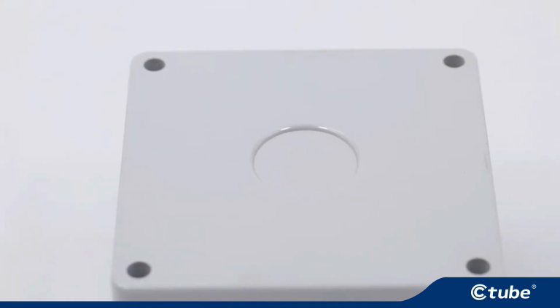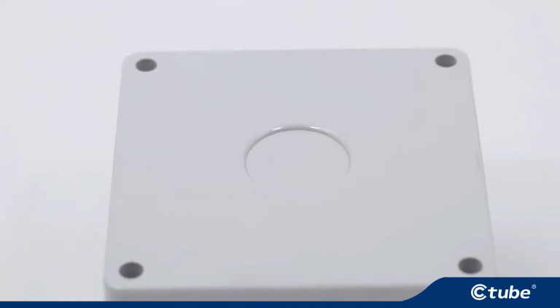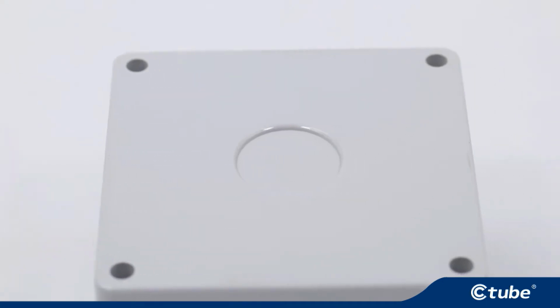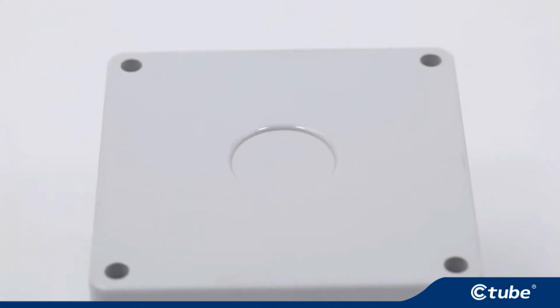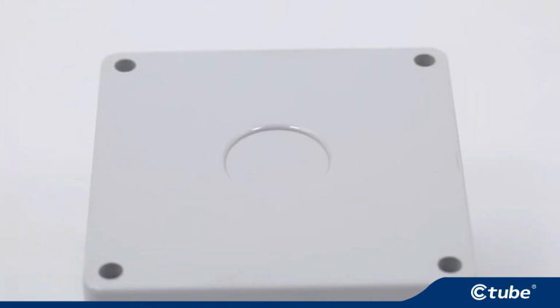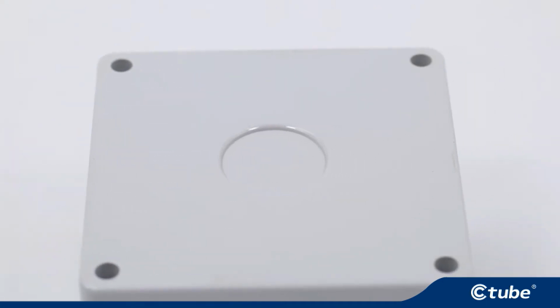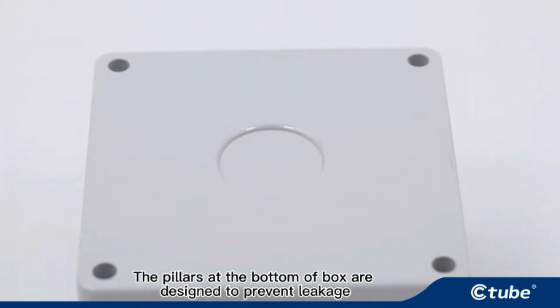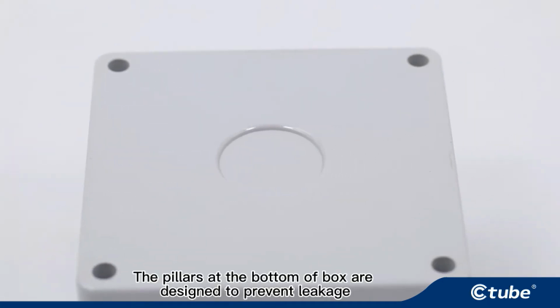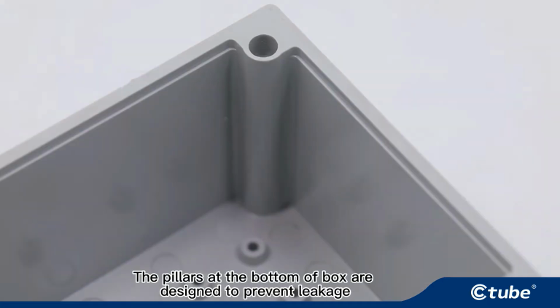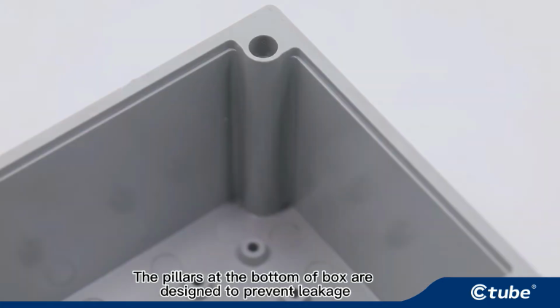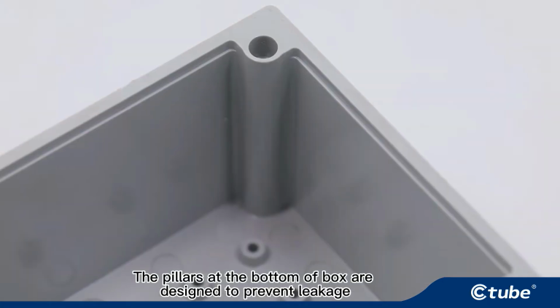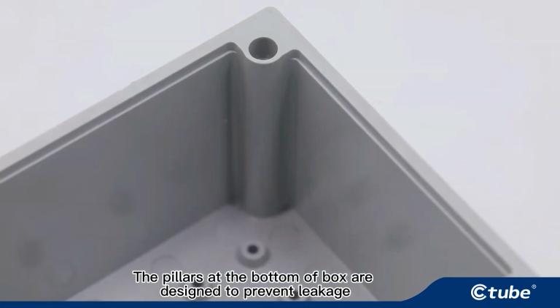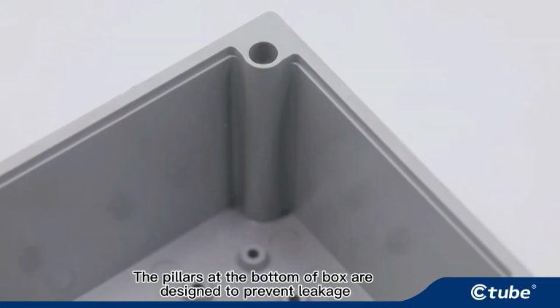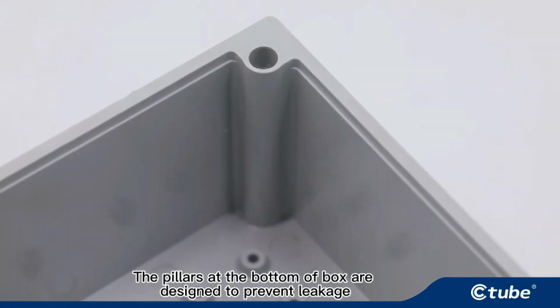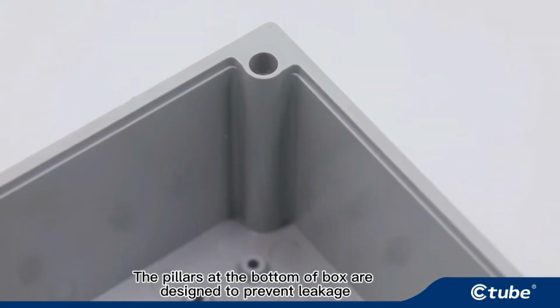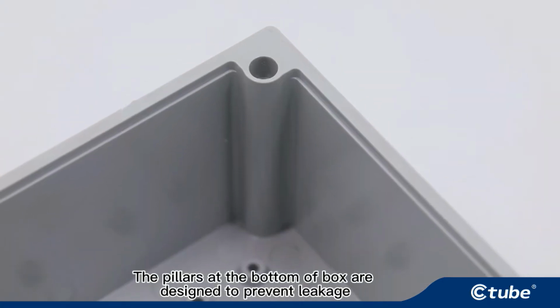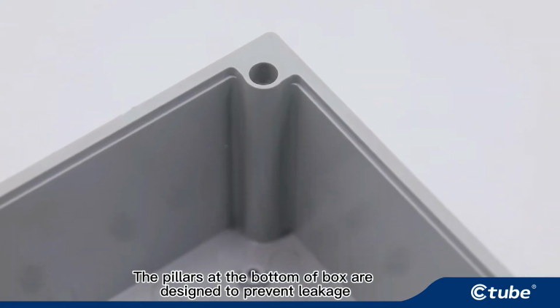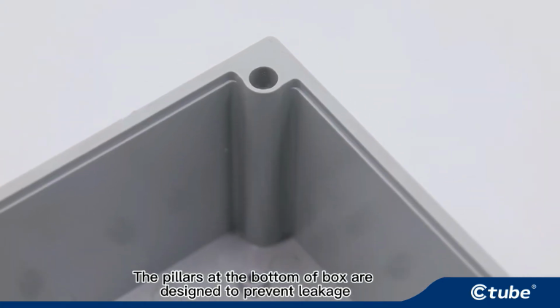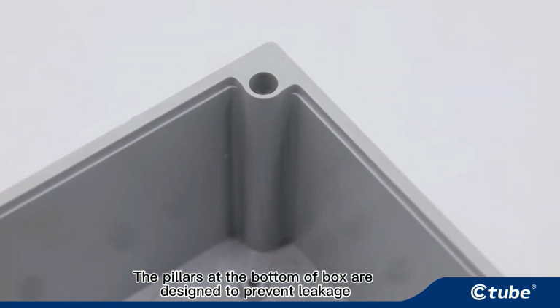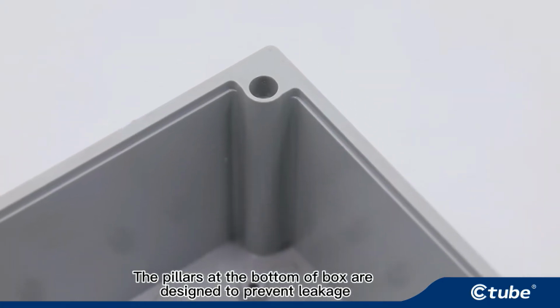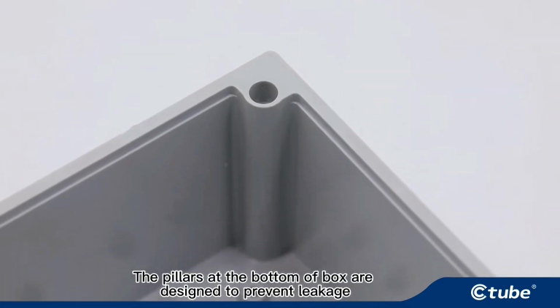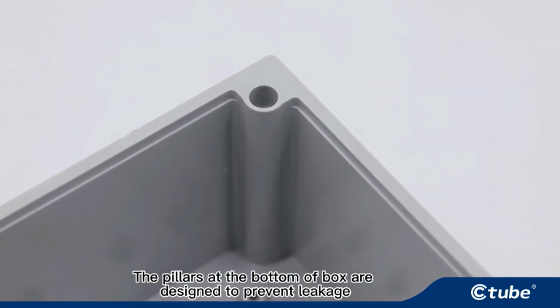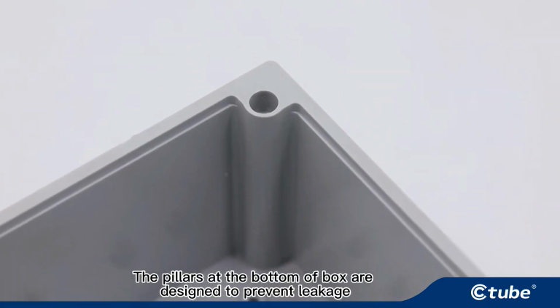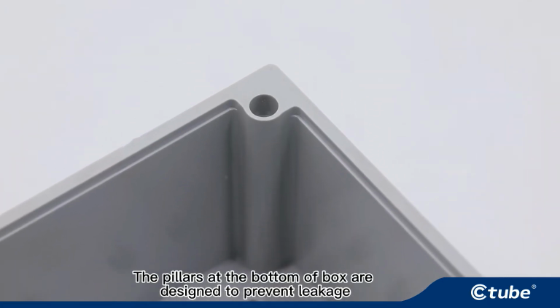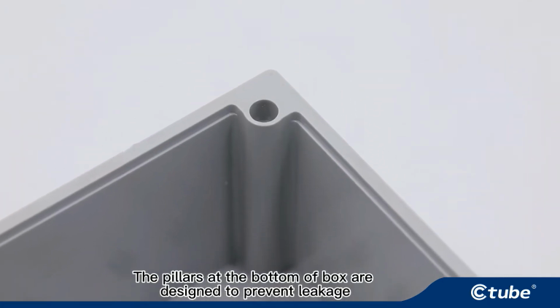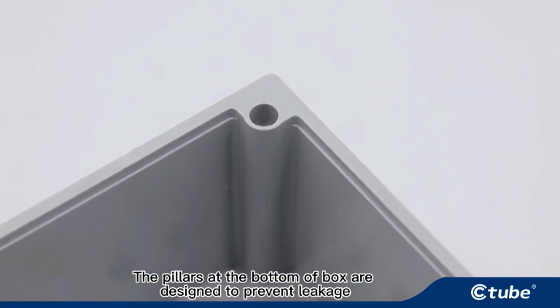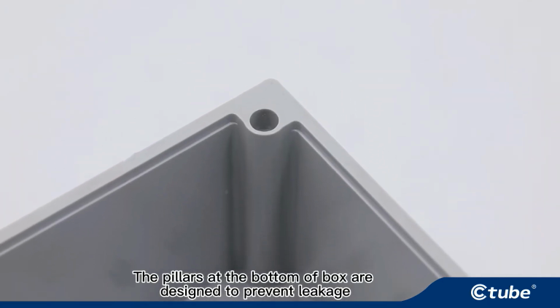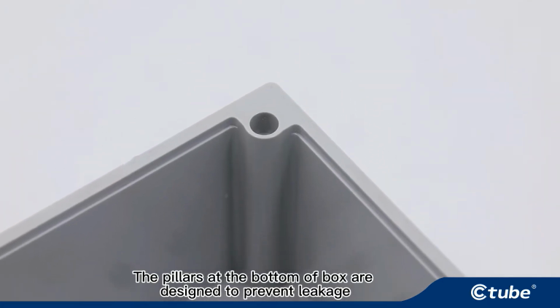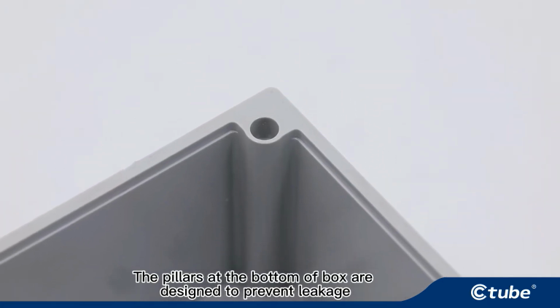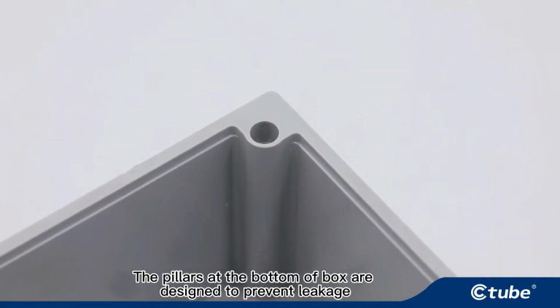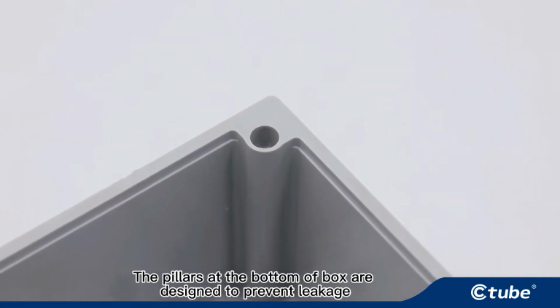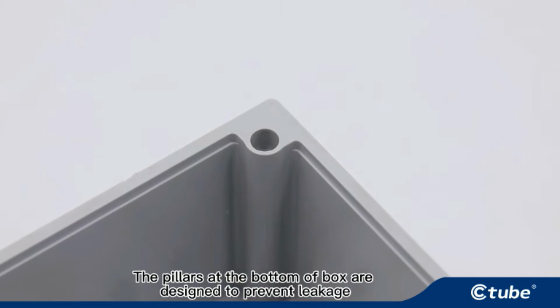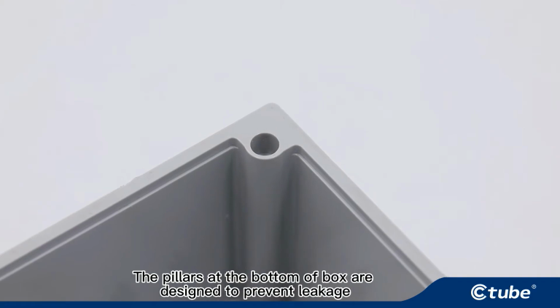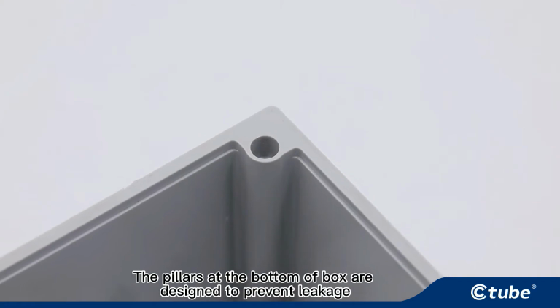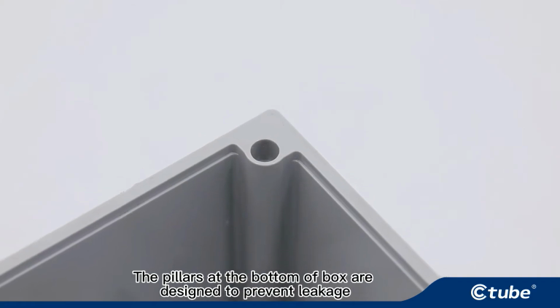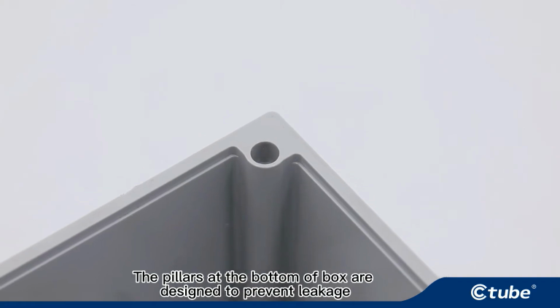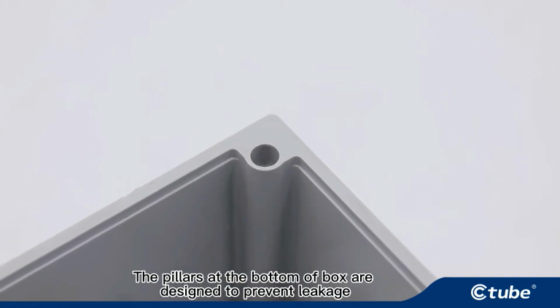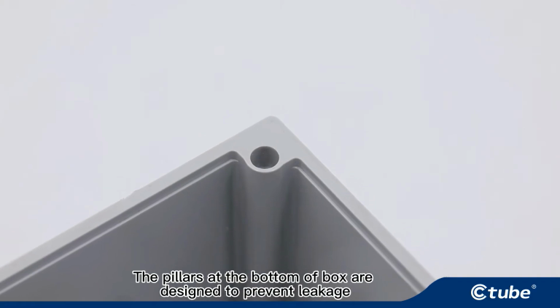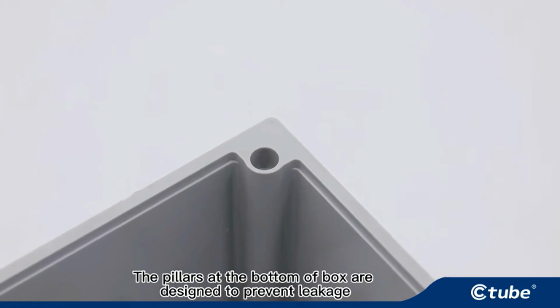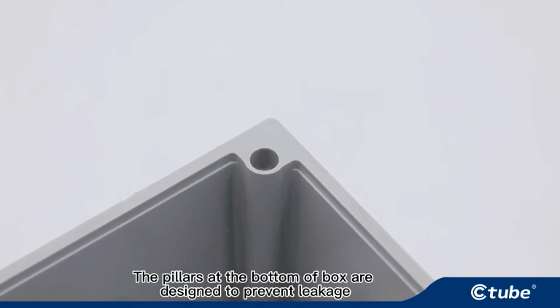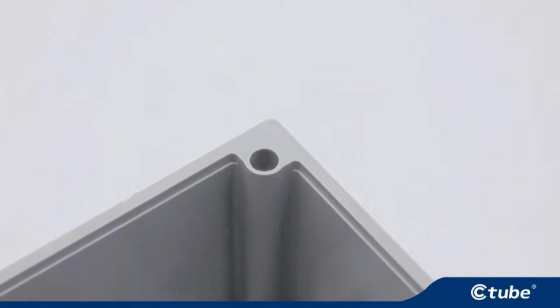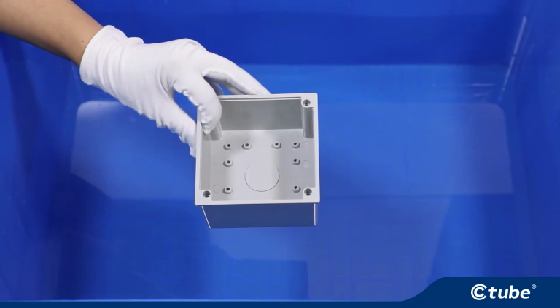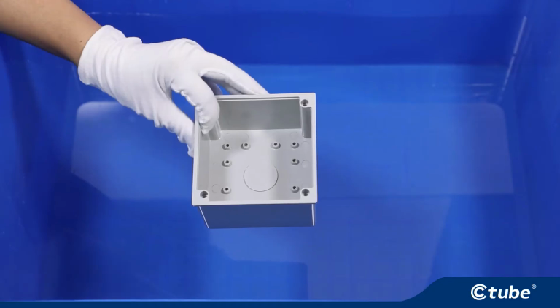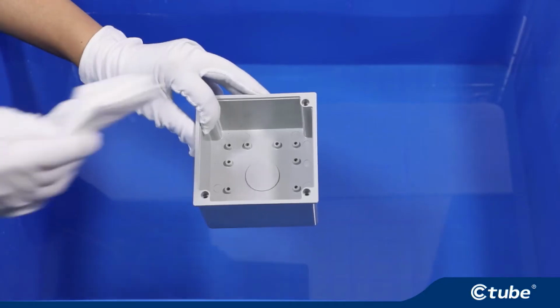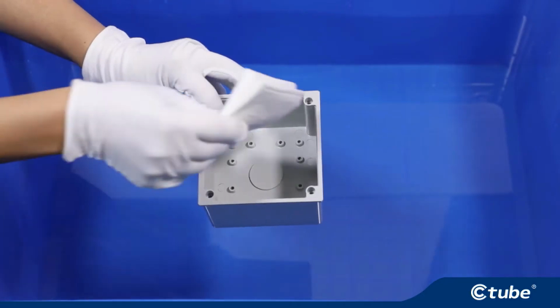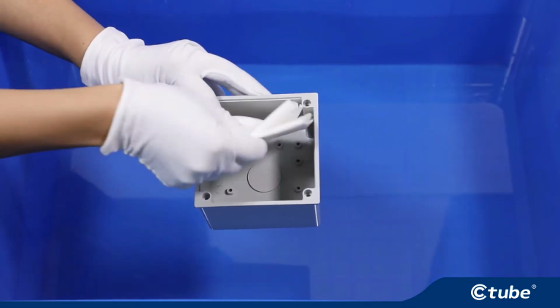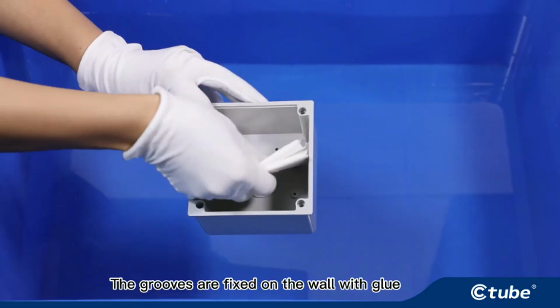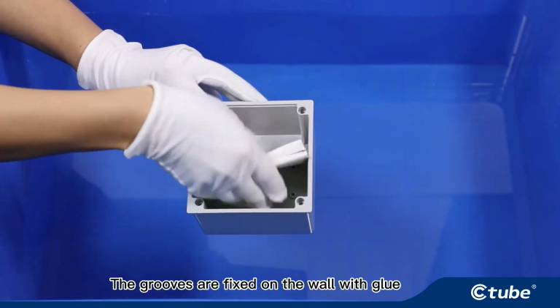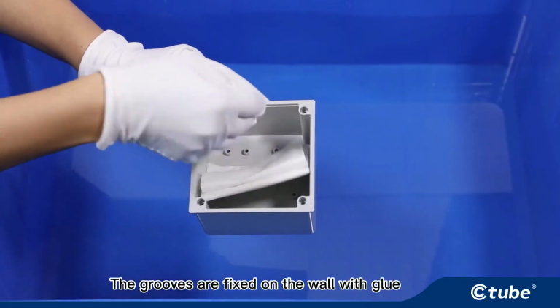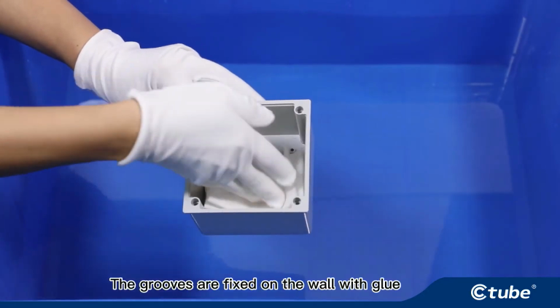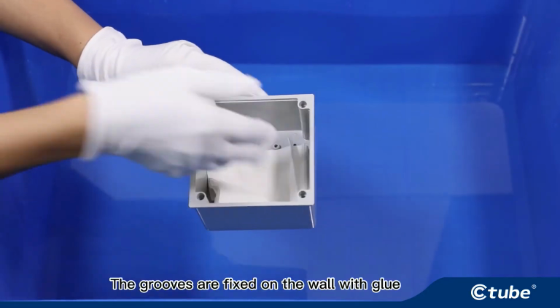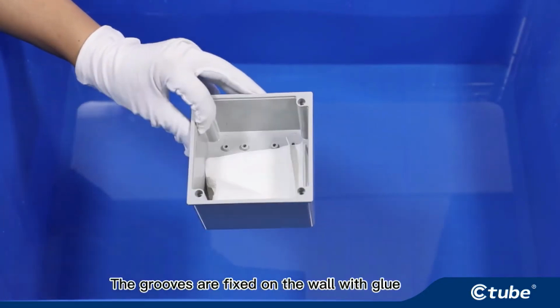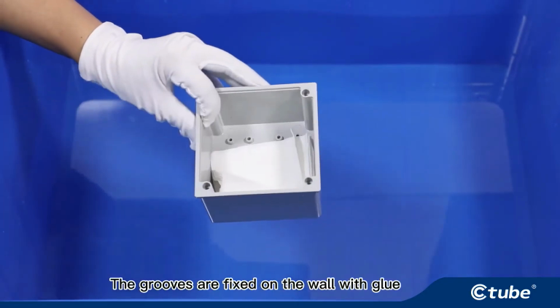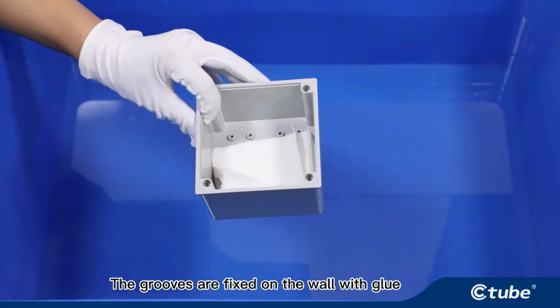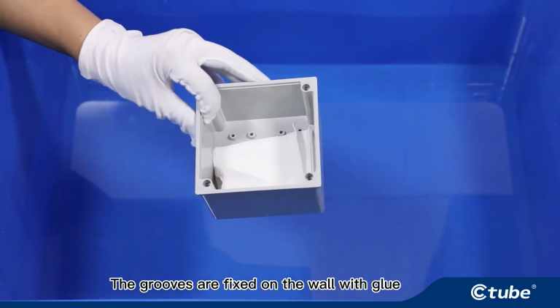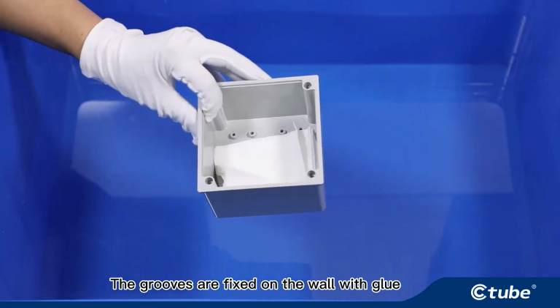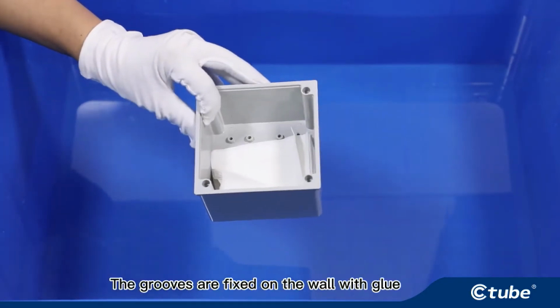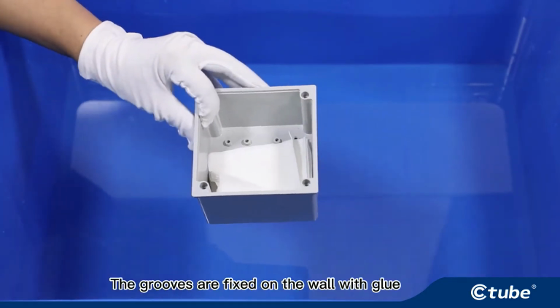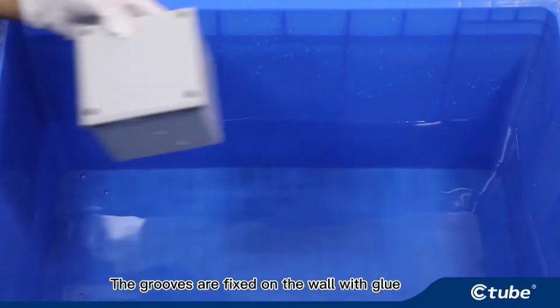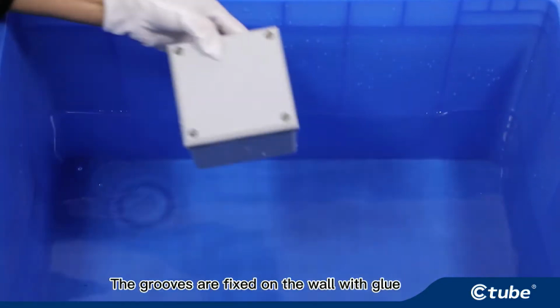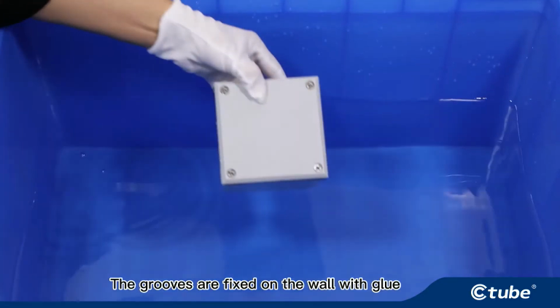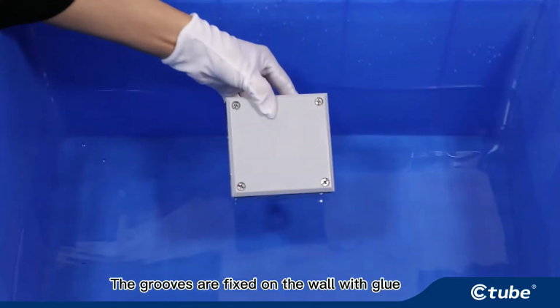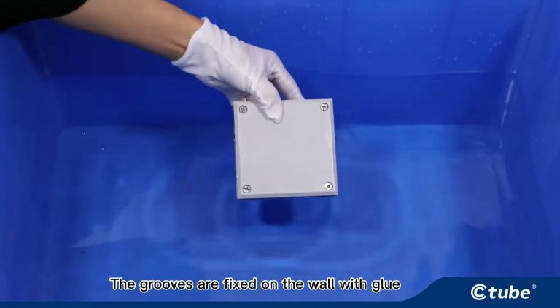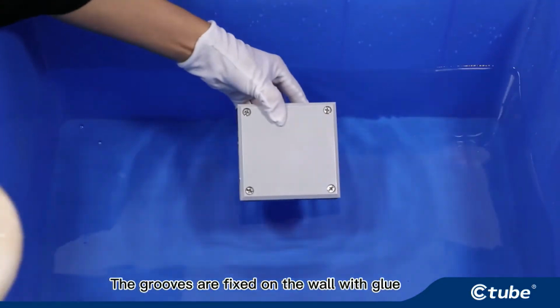The pillars at the bottom of the box are designed to prevent leakage. The grooves are fixed on the wall with glue.